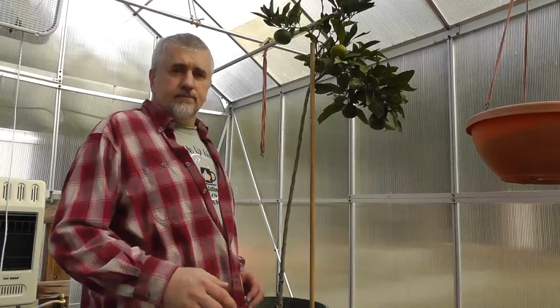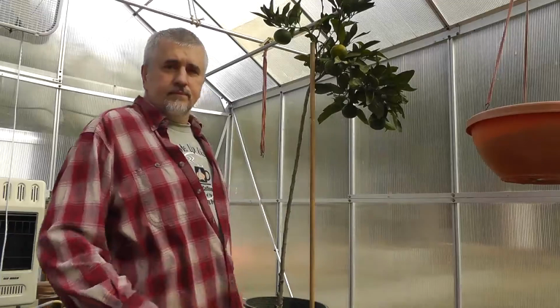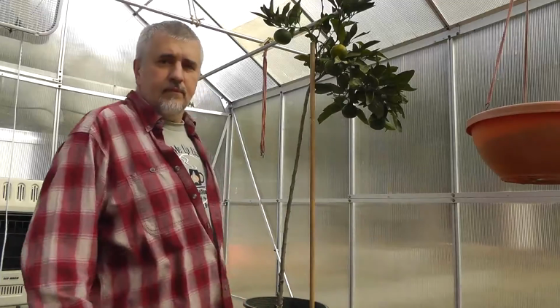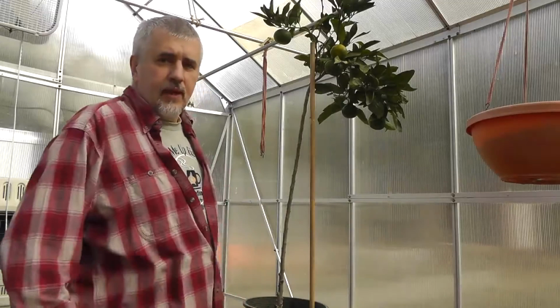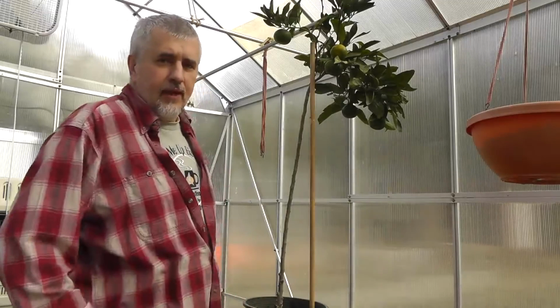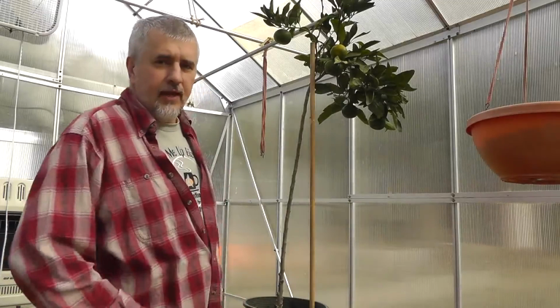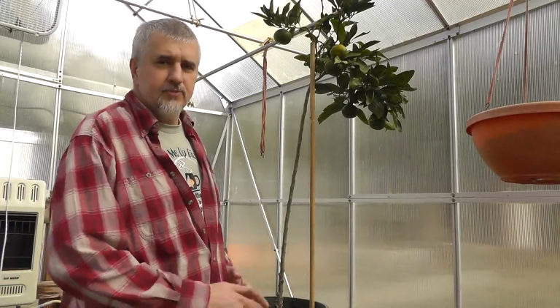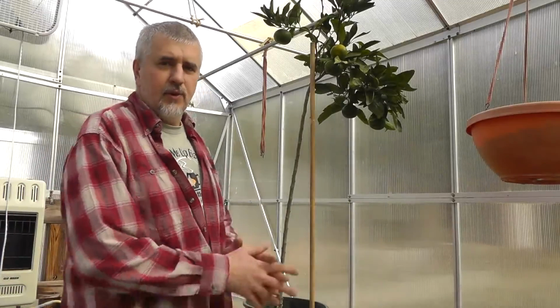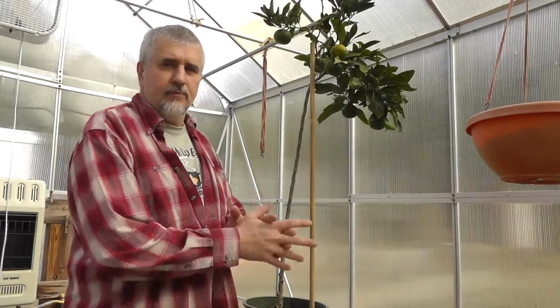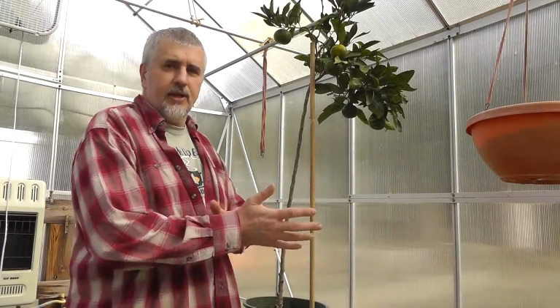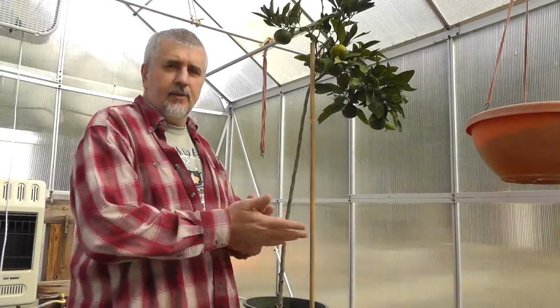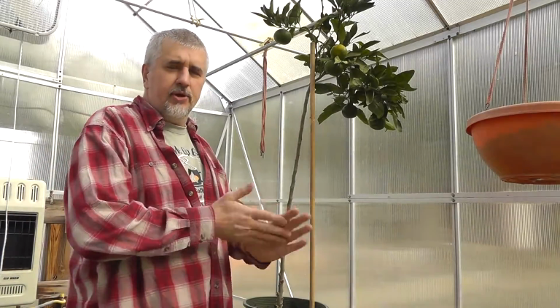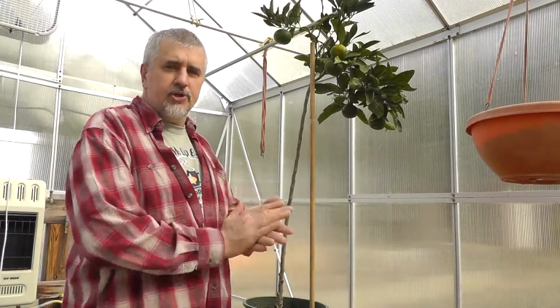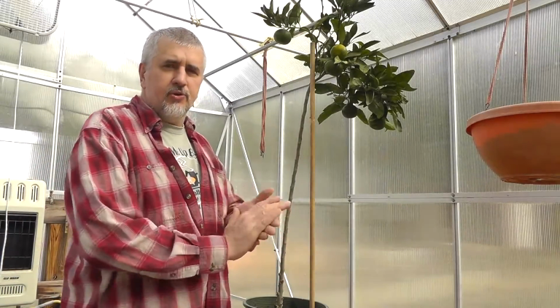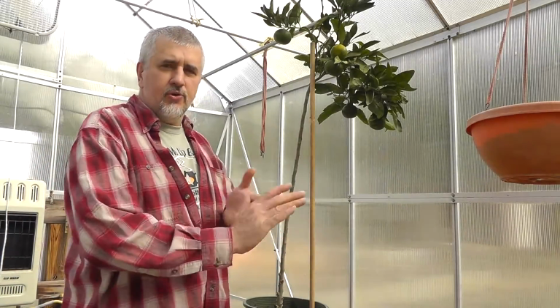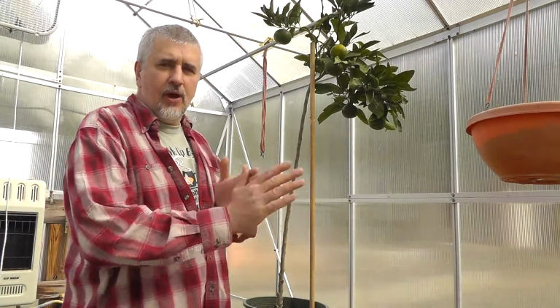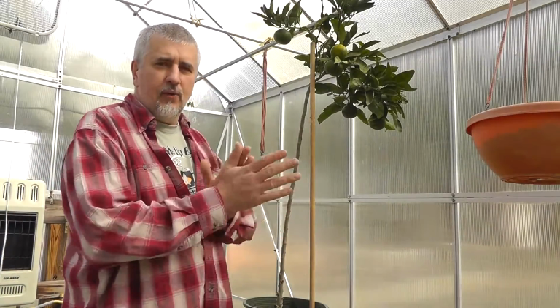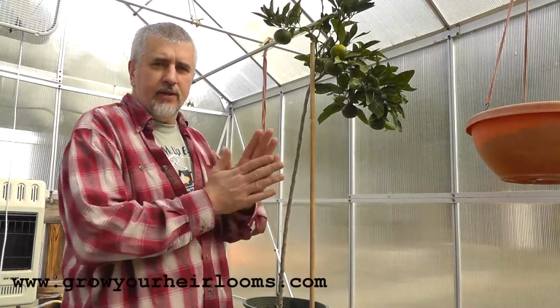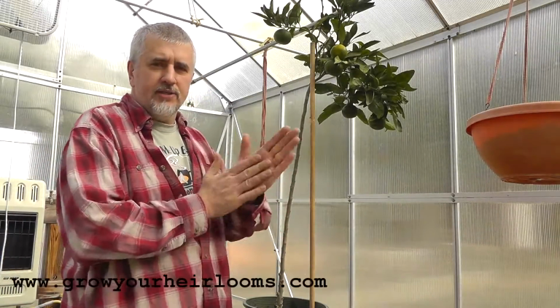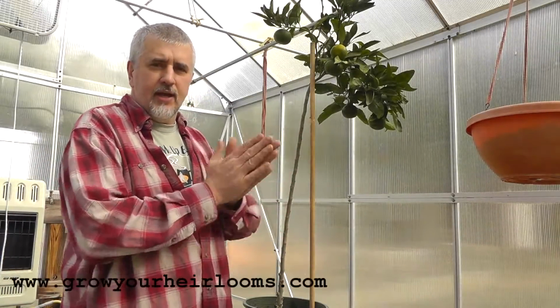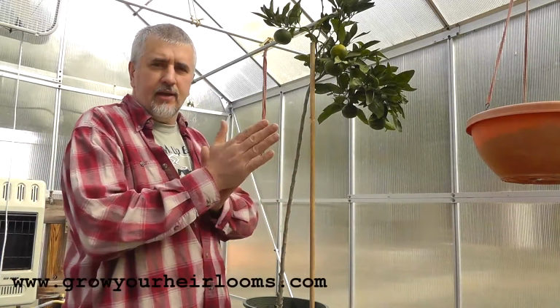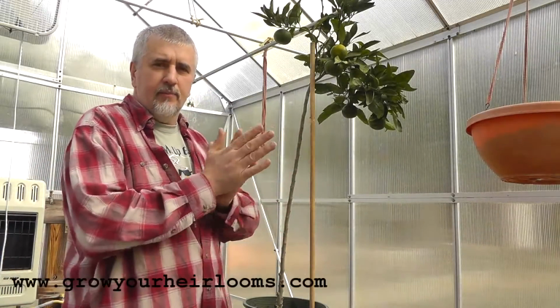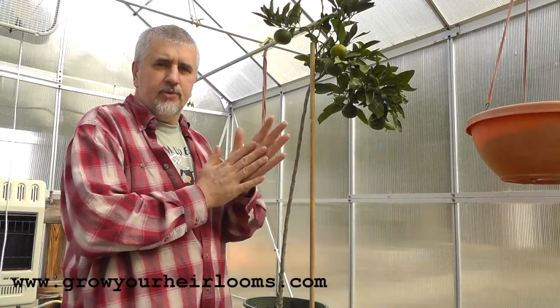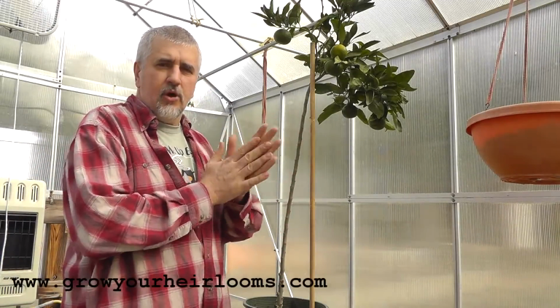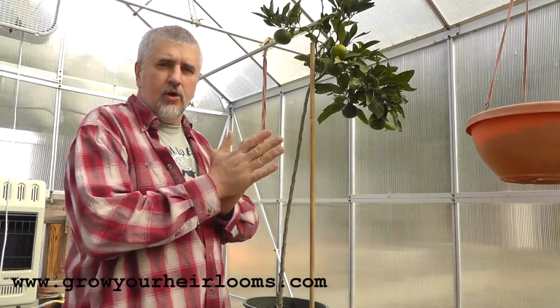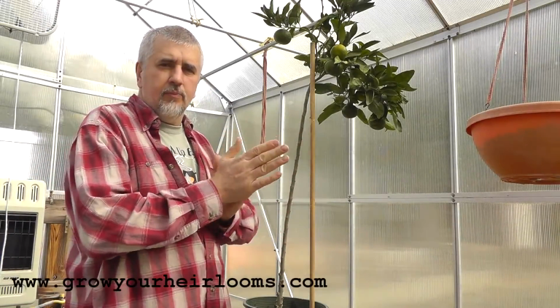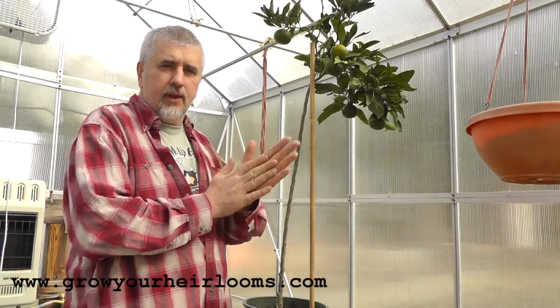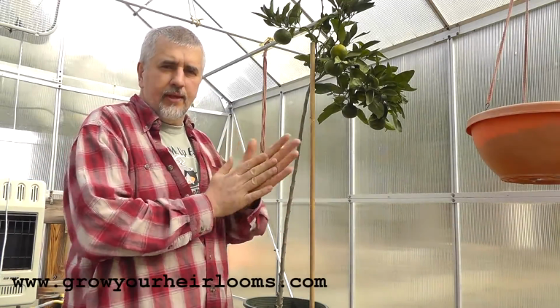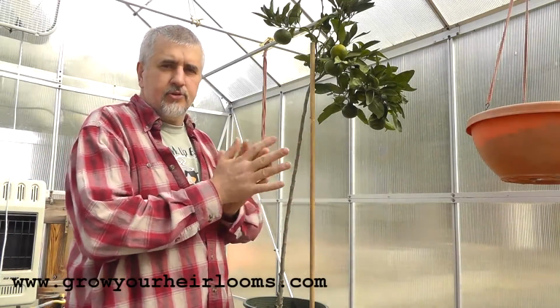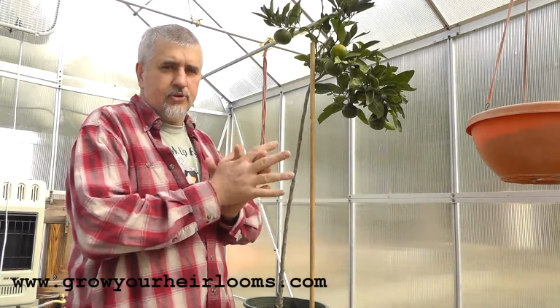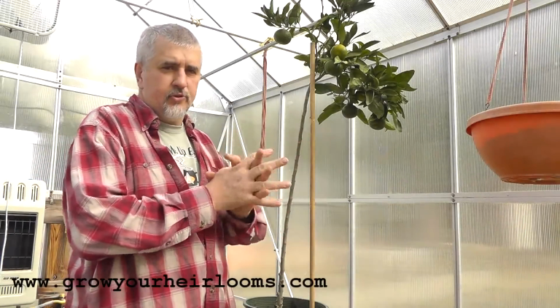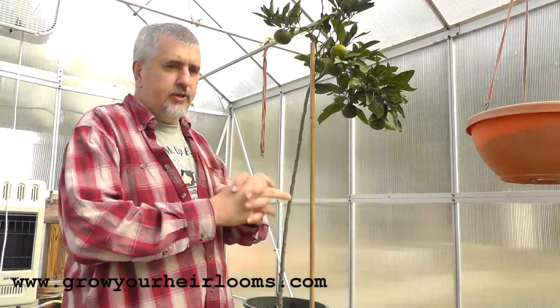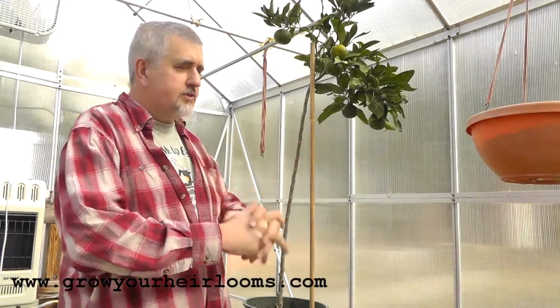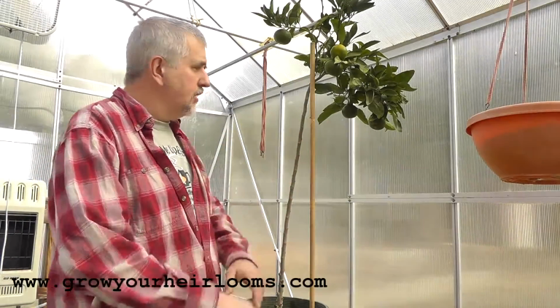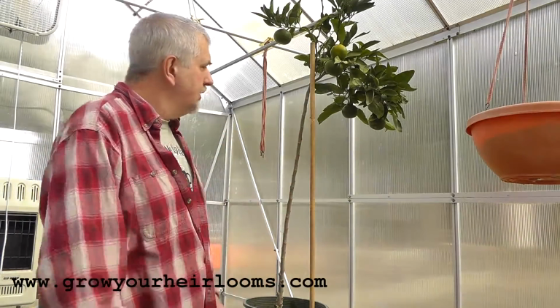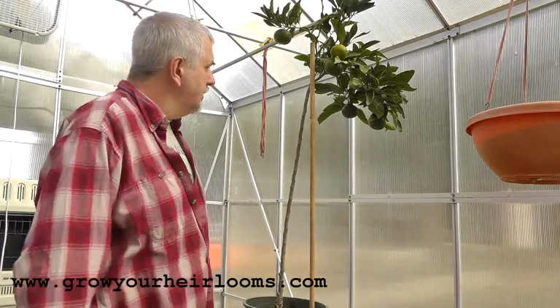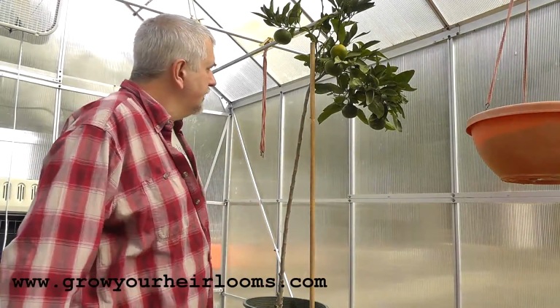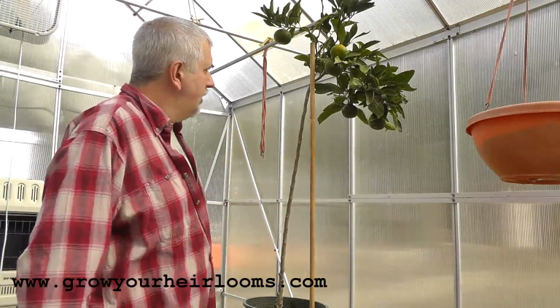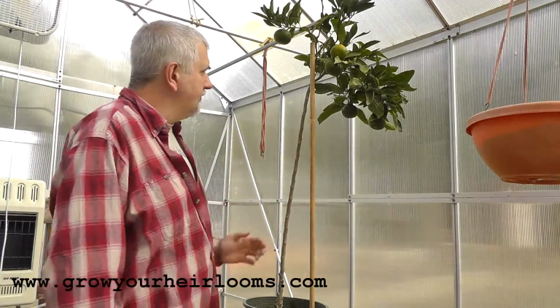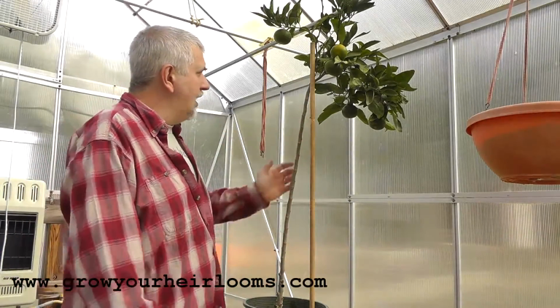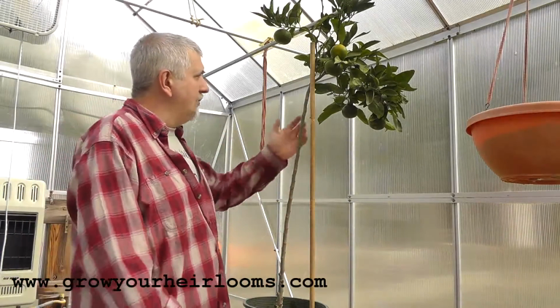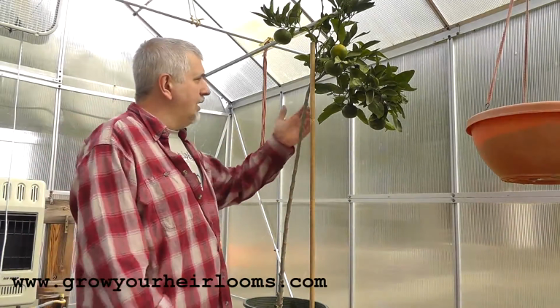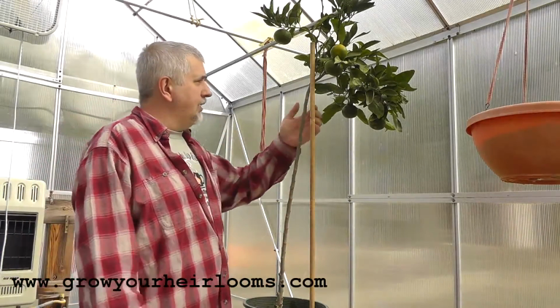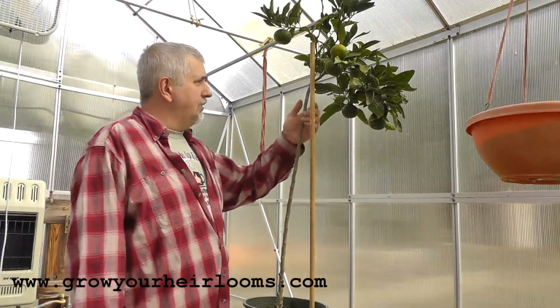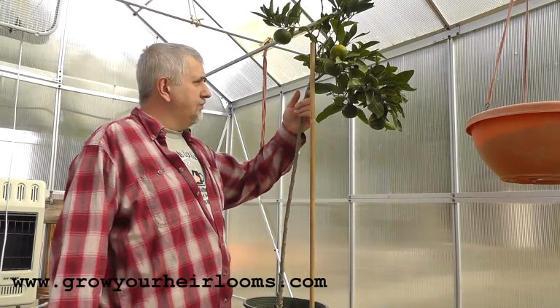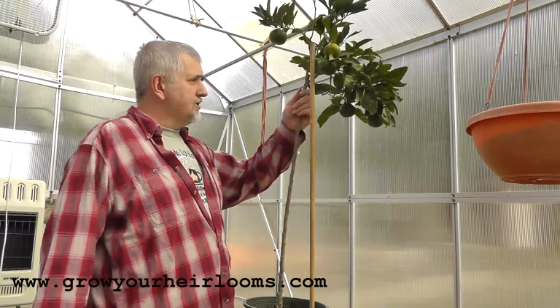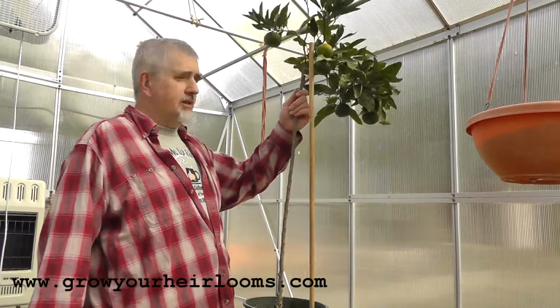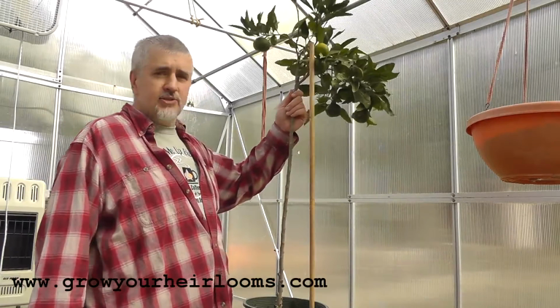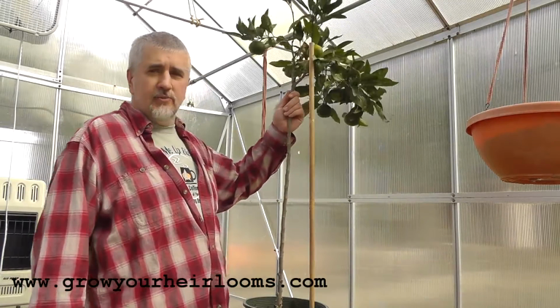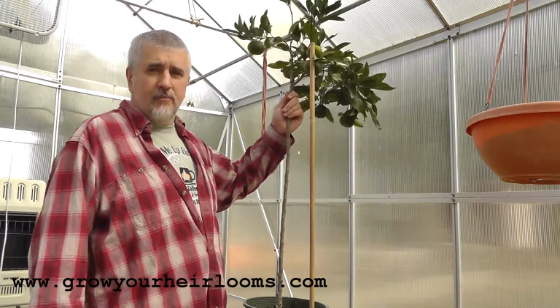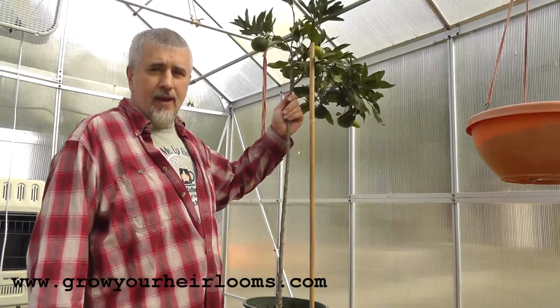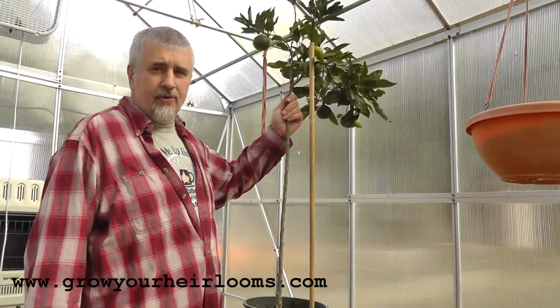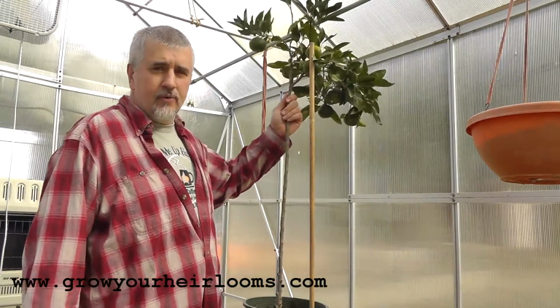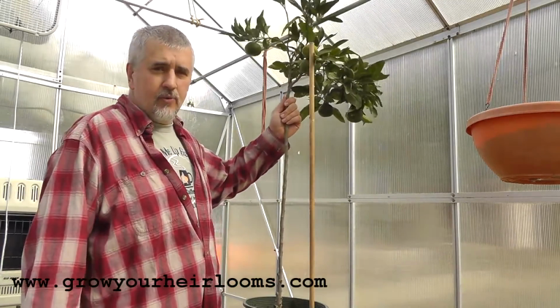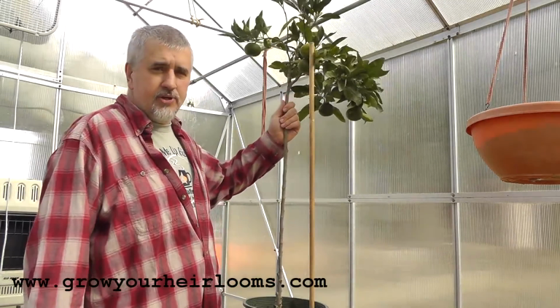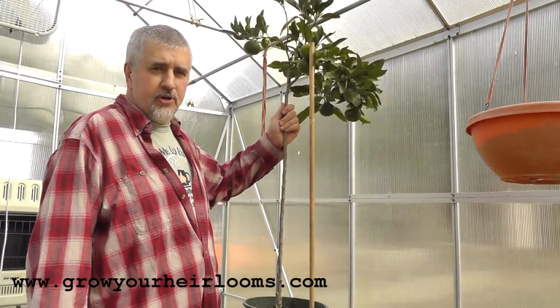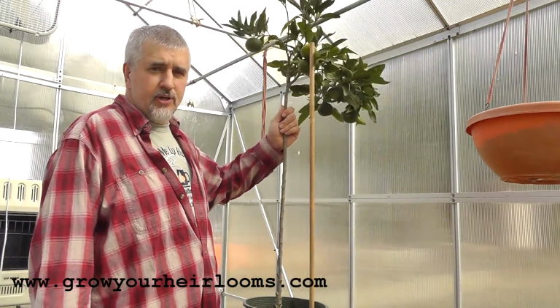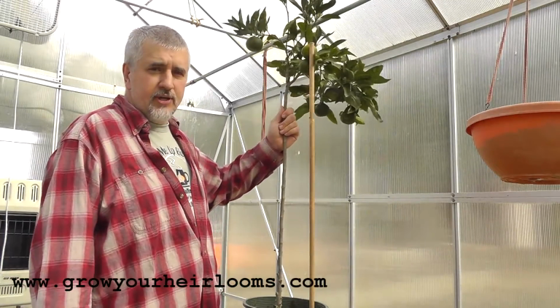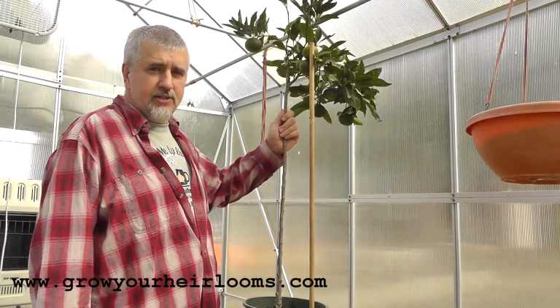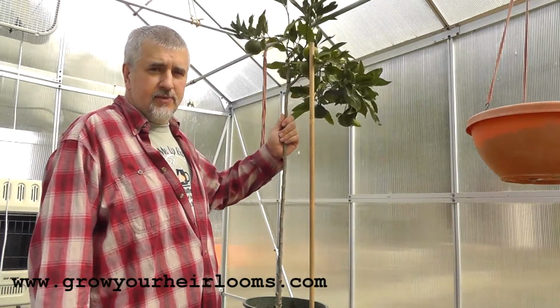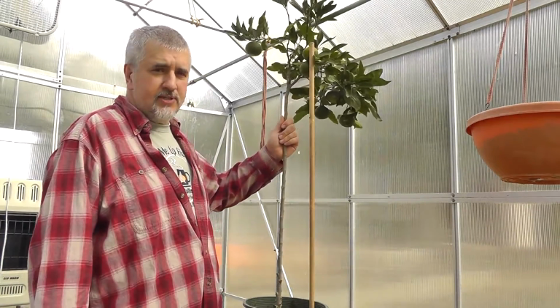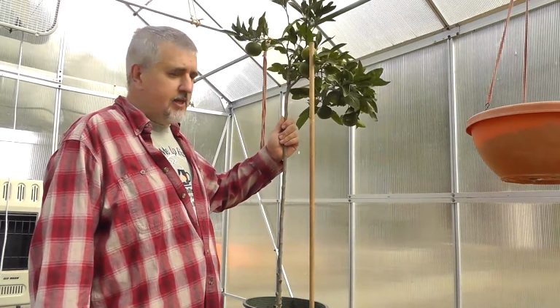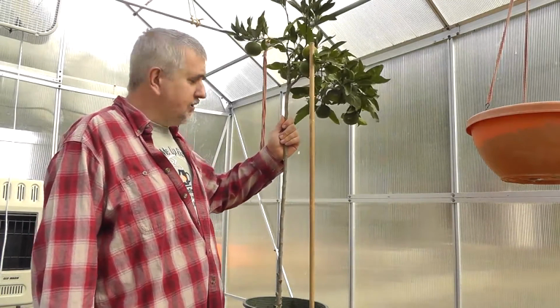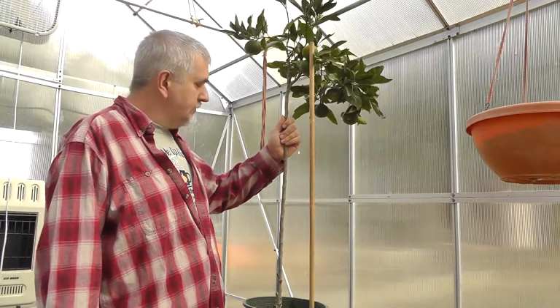Hey guys. Today I'm going to show you how I stake up tall plants or trees. I've got my Satsuma Mandarin orange here that needs to be staked.